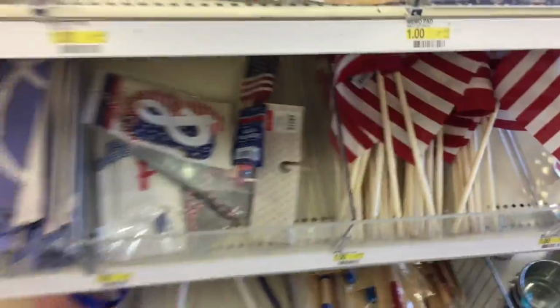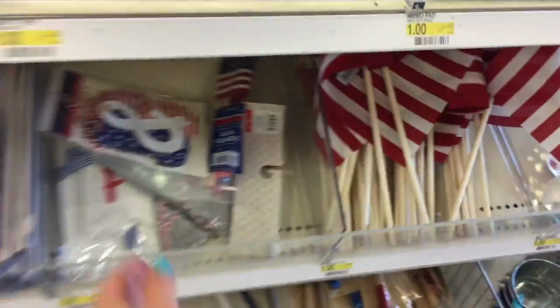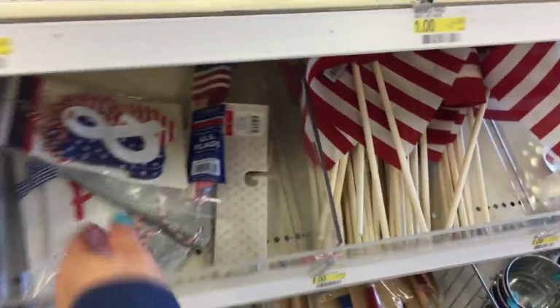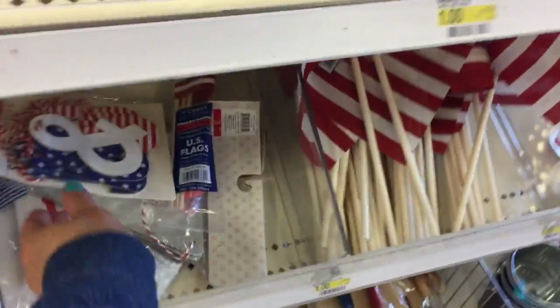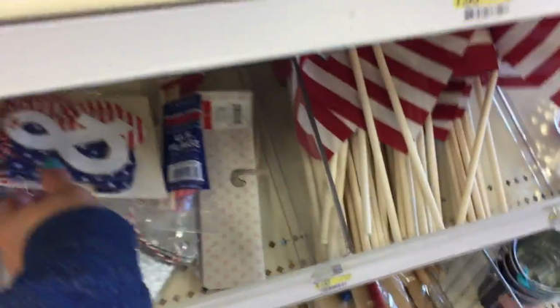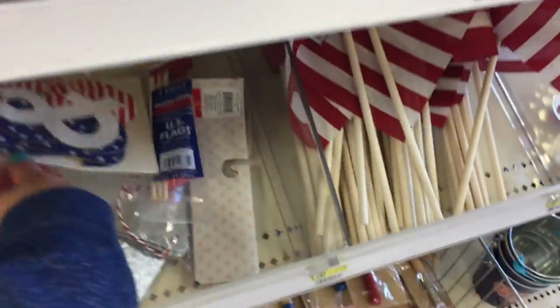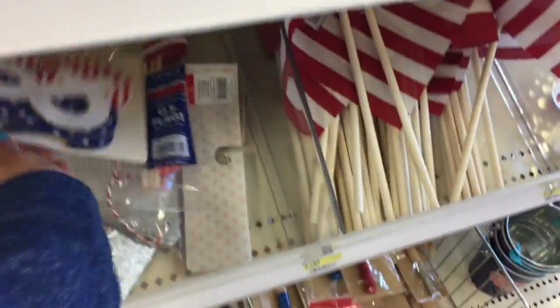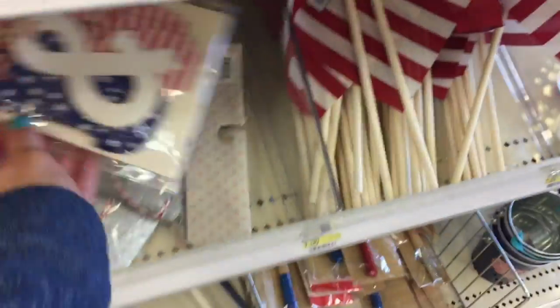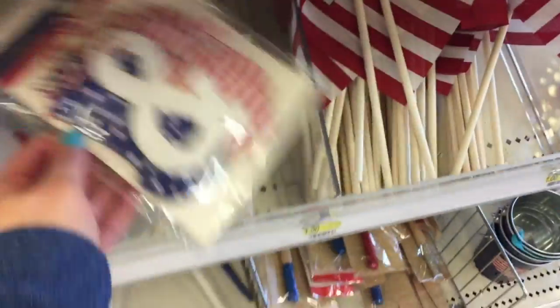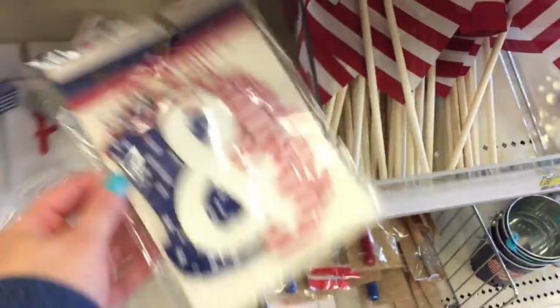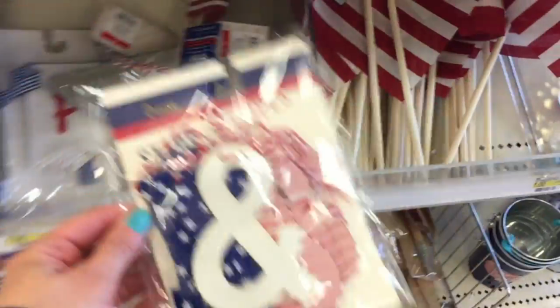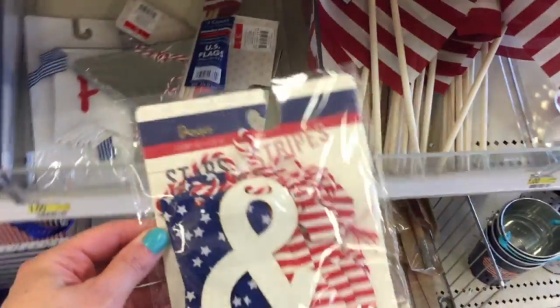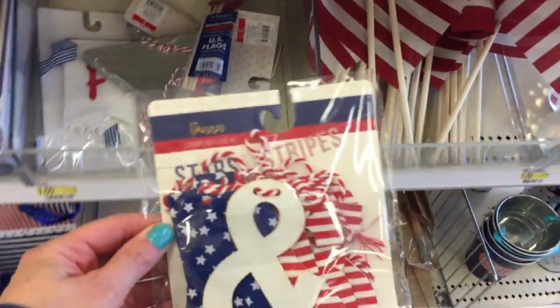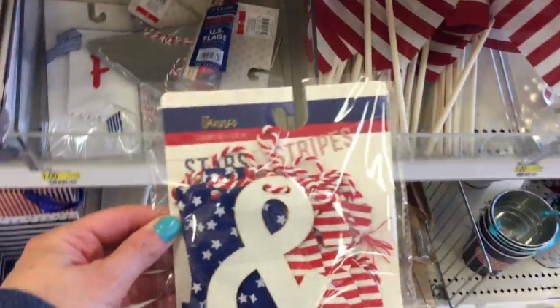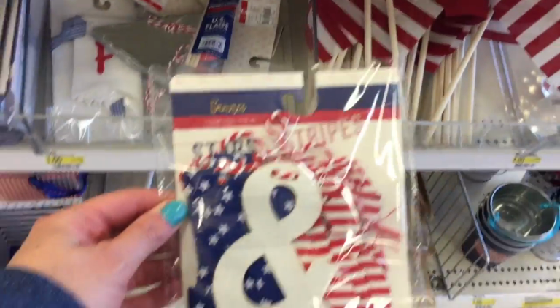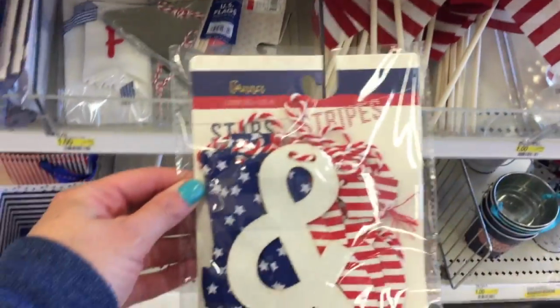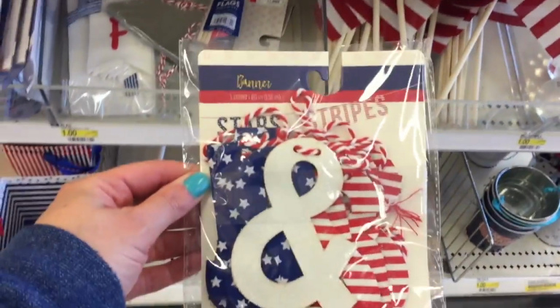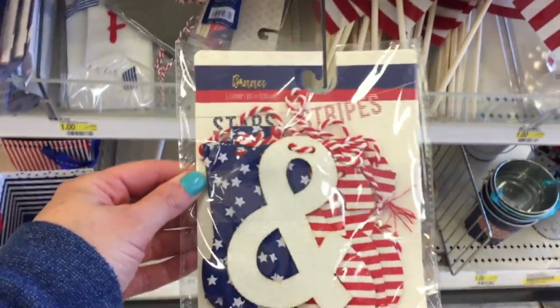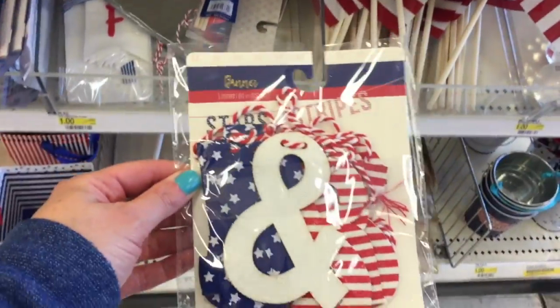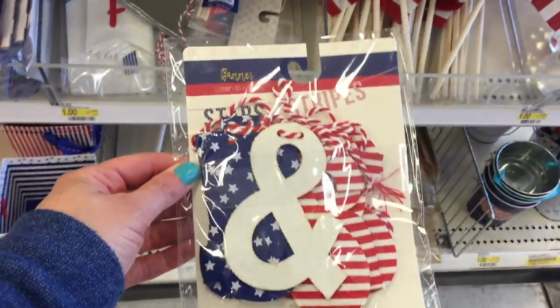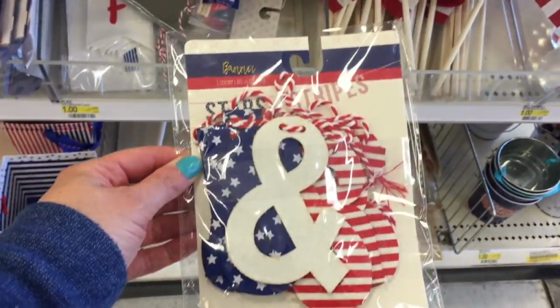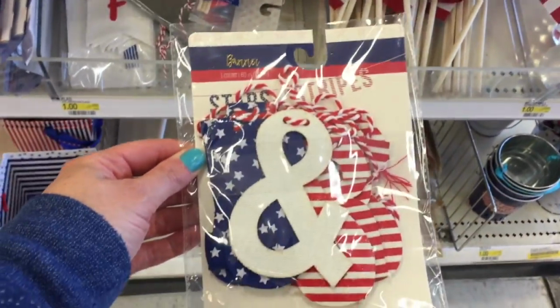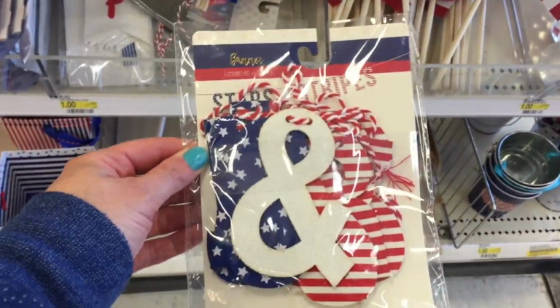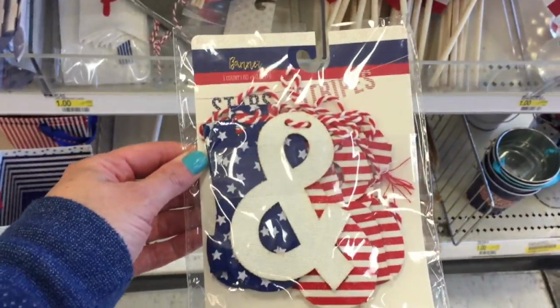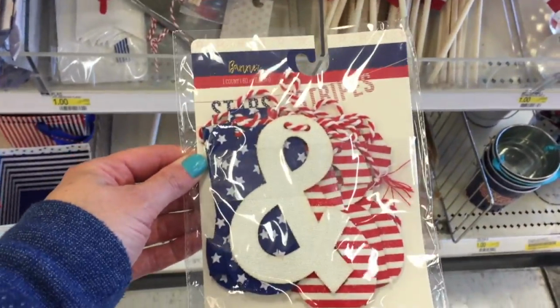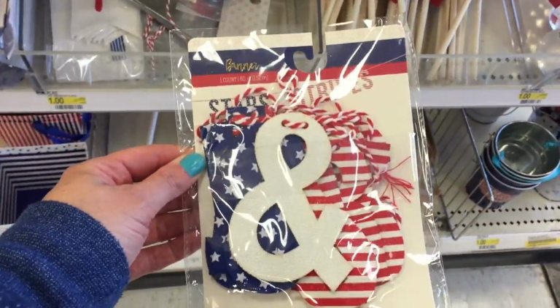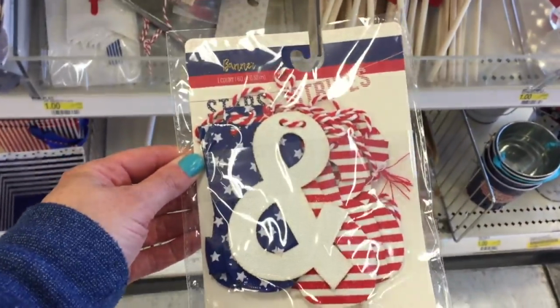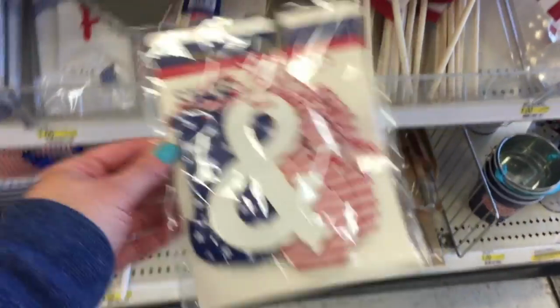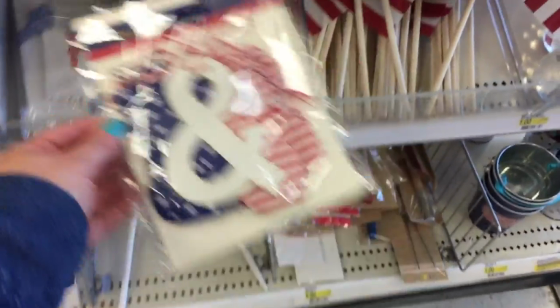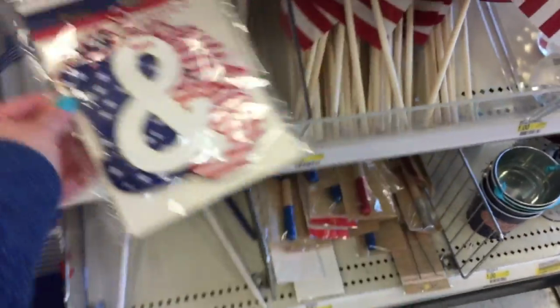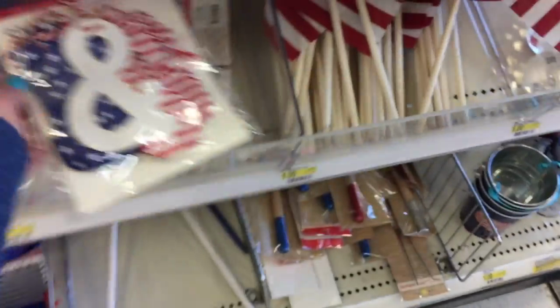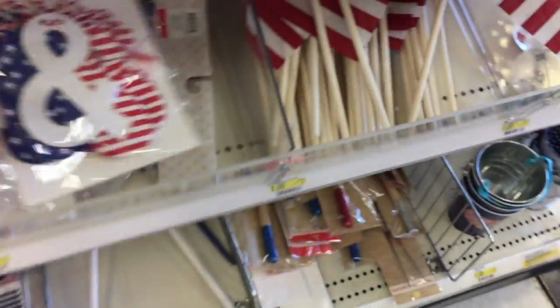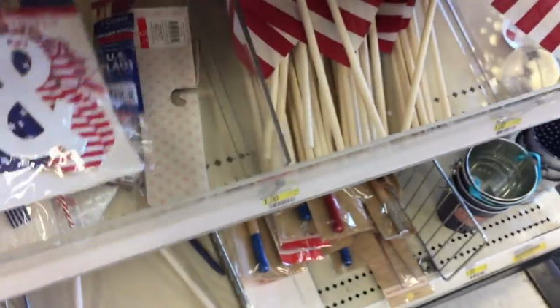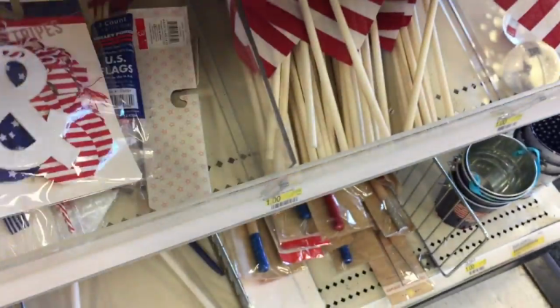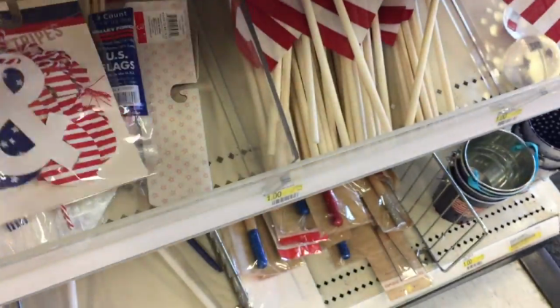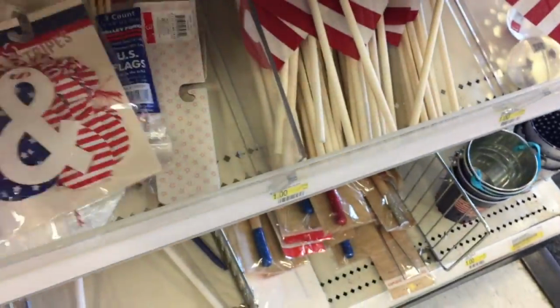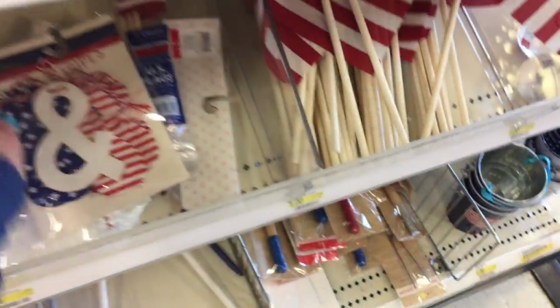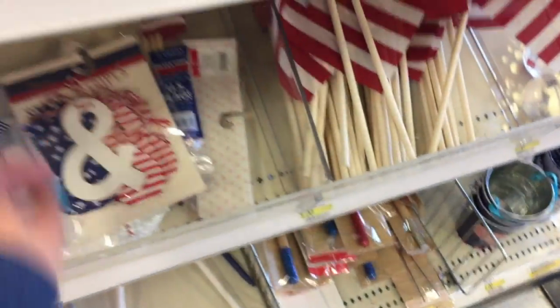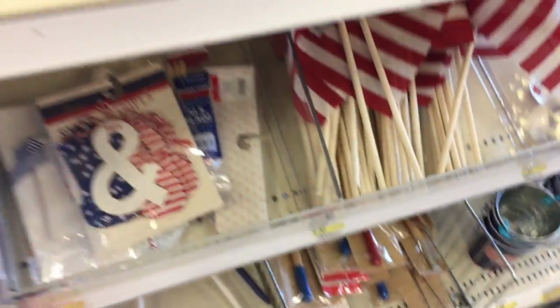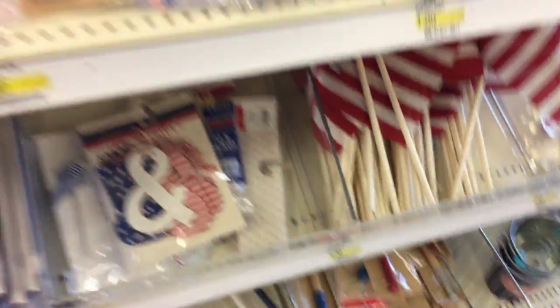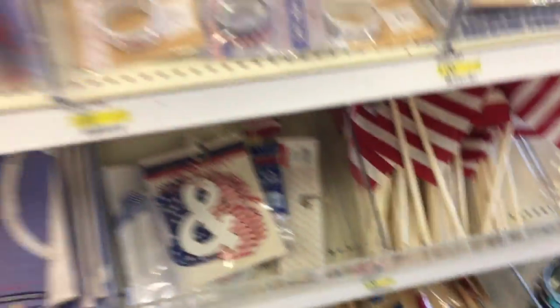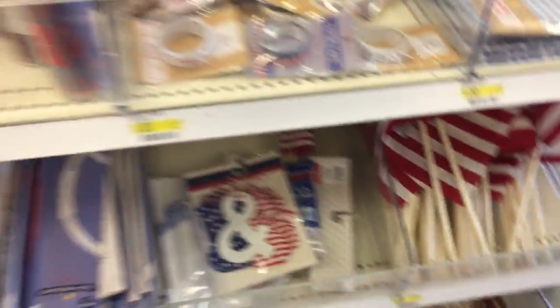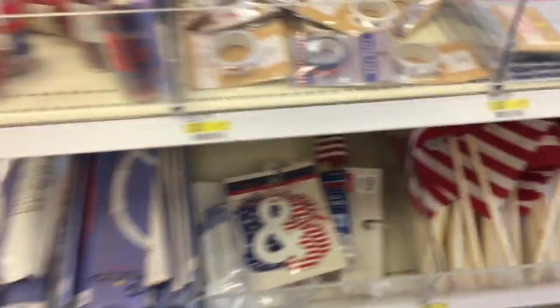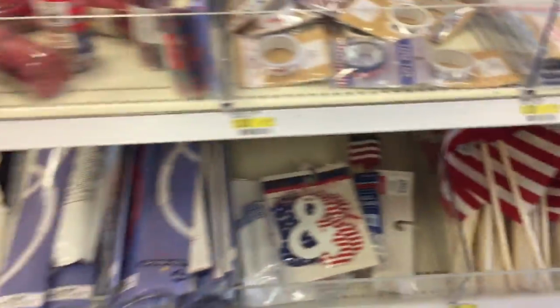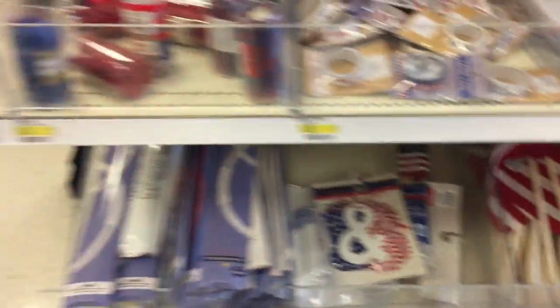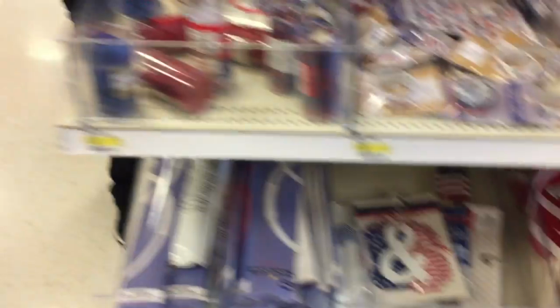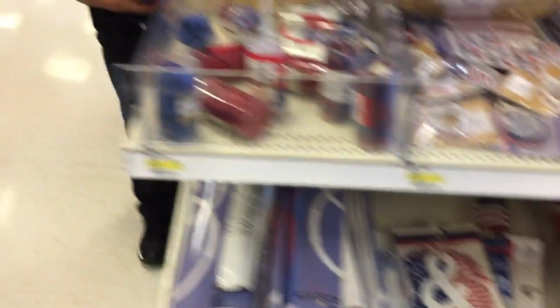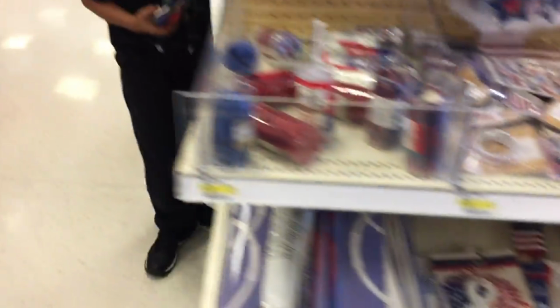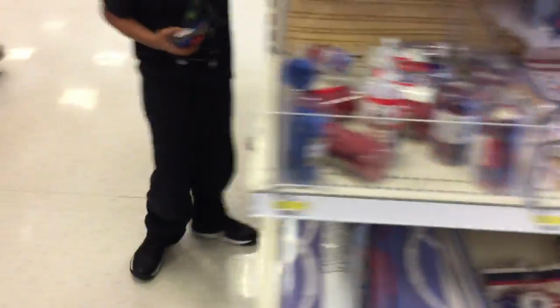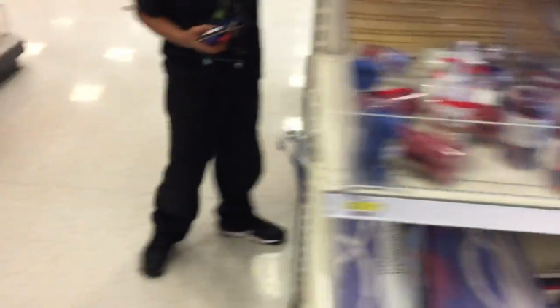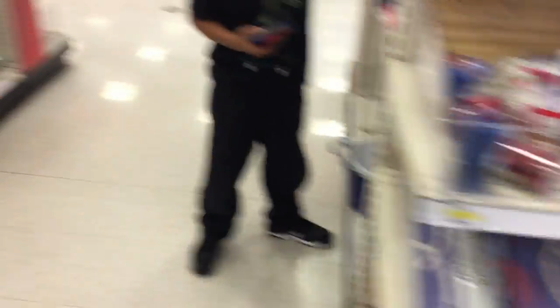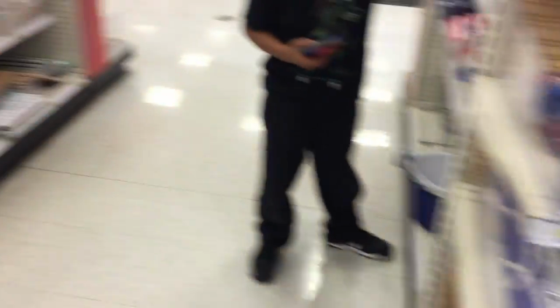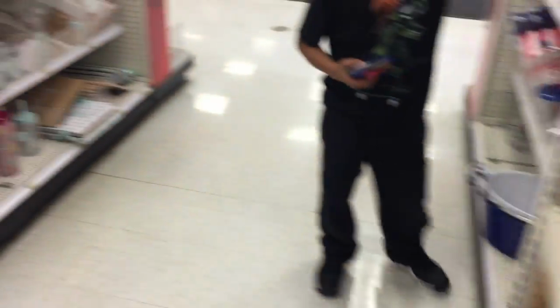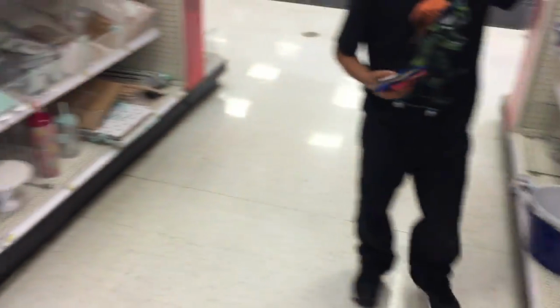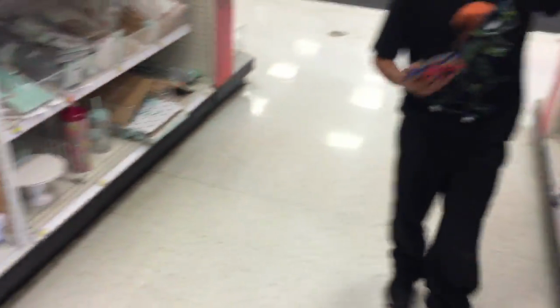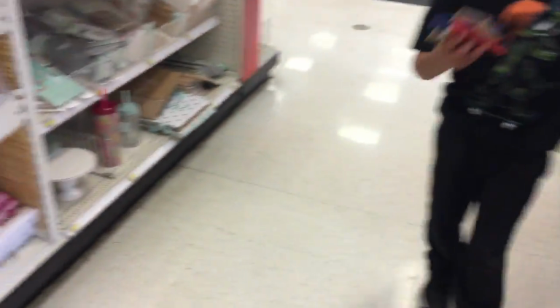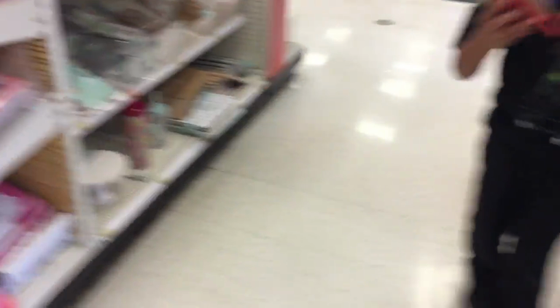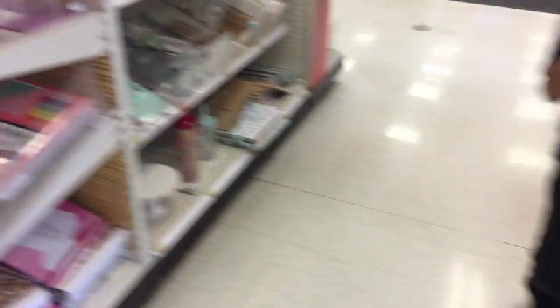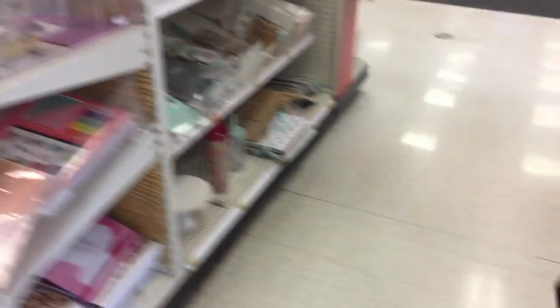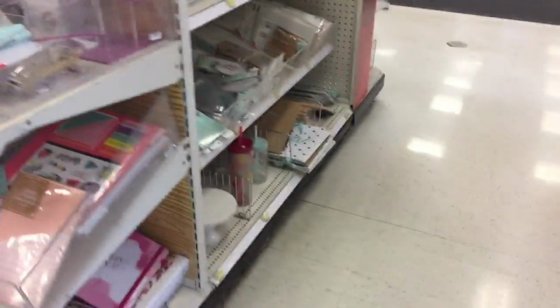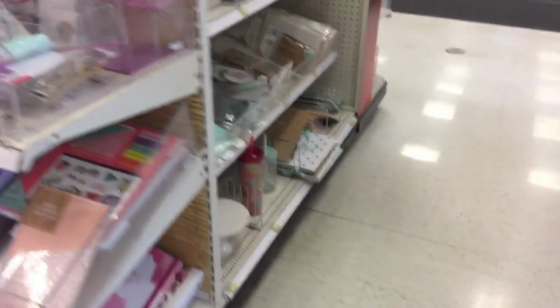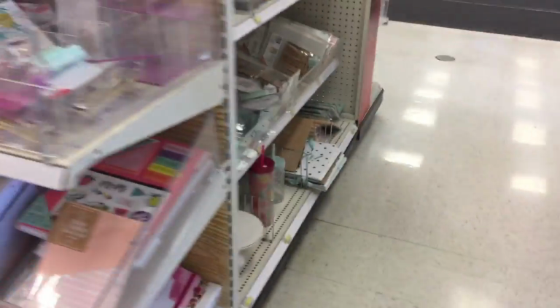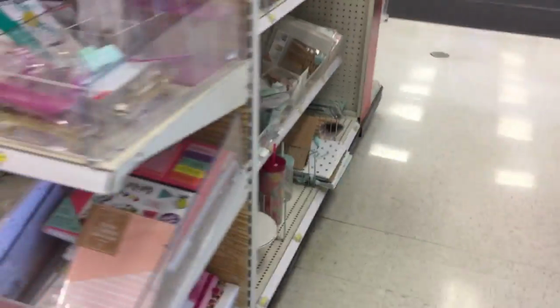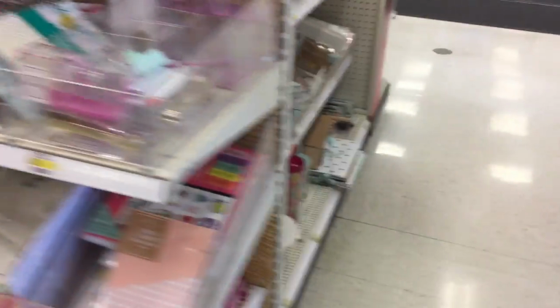Another item that looks new — another banner. I want to get two of these.